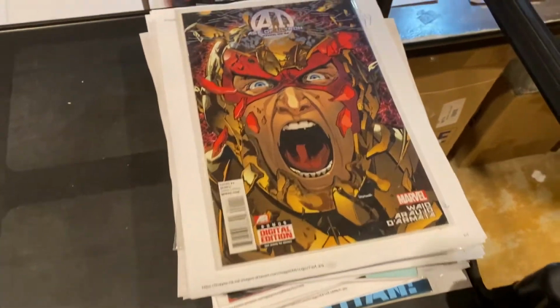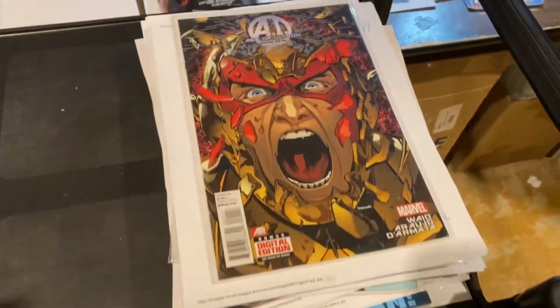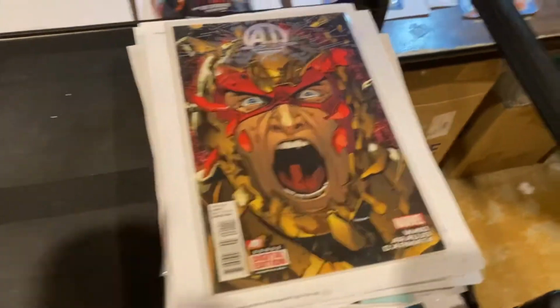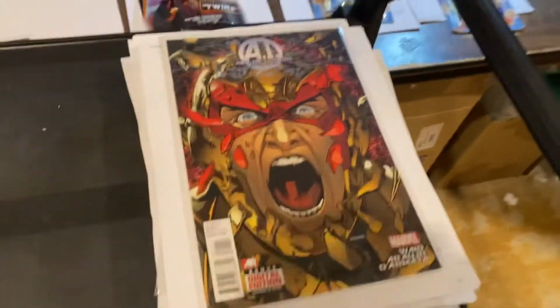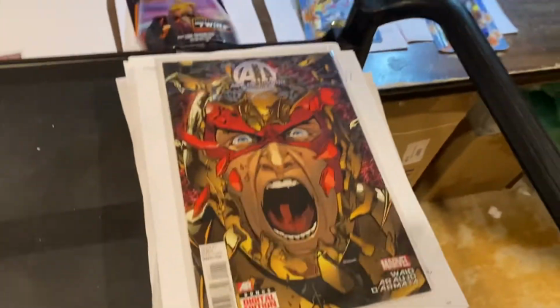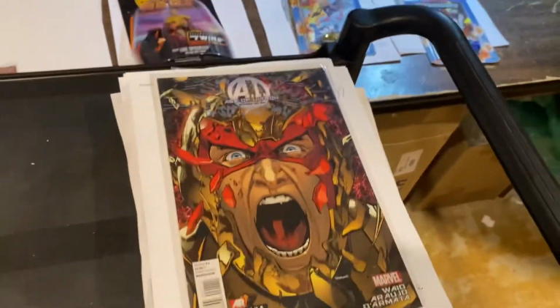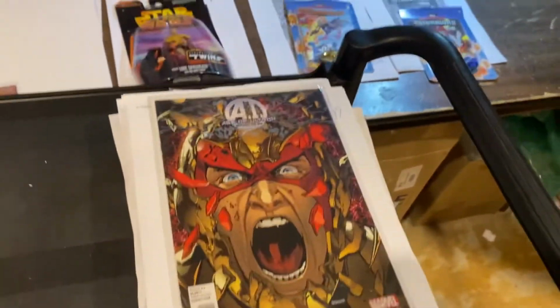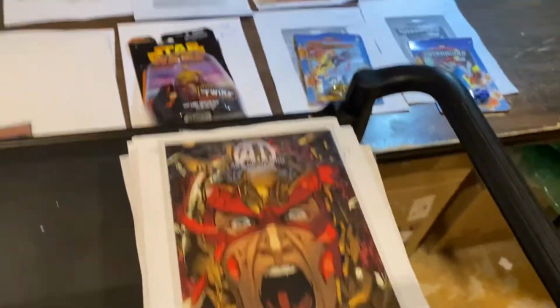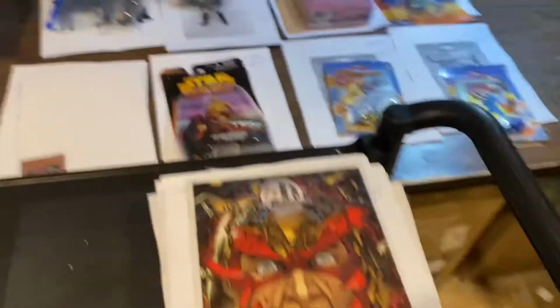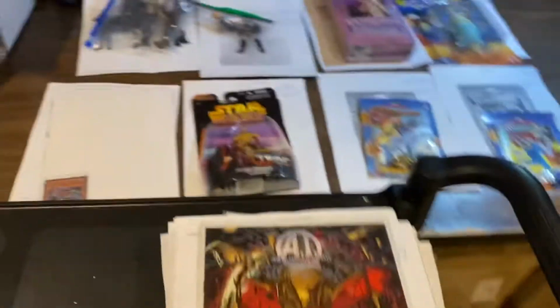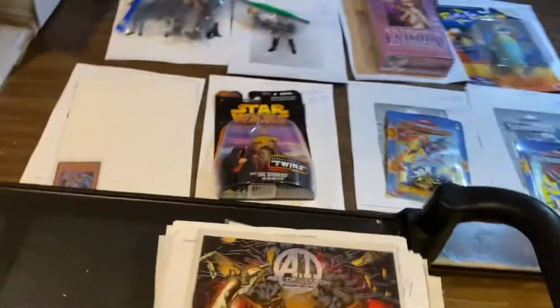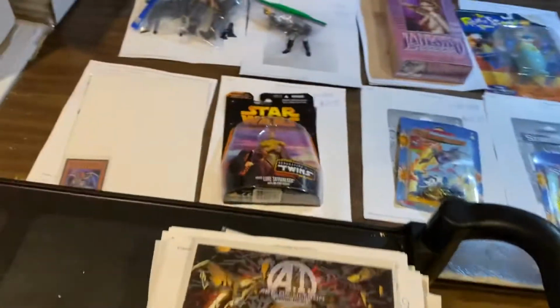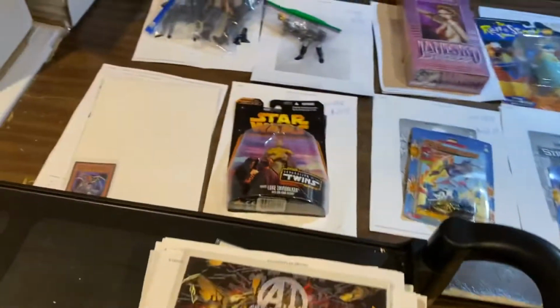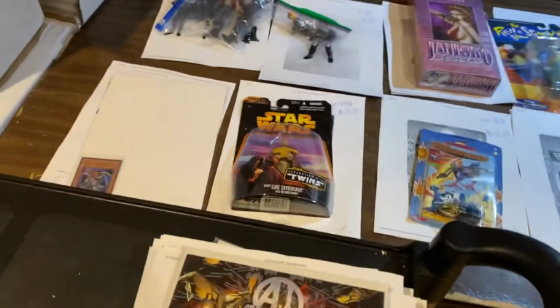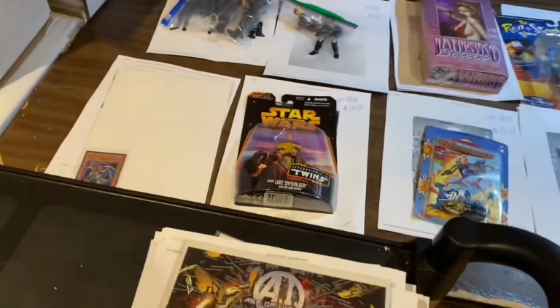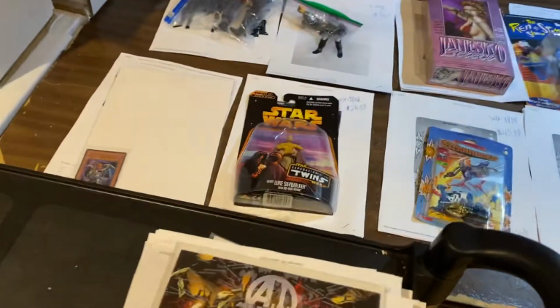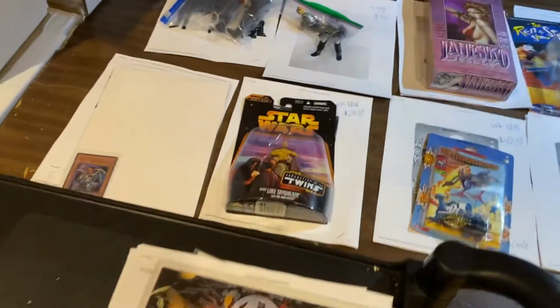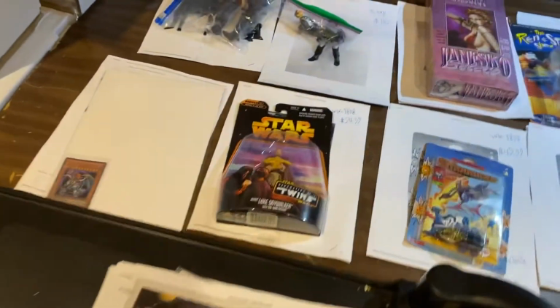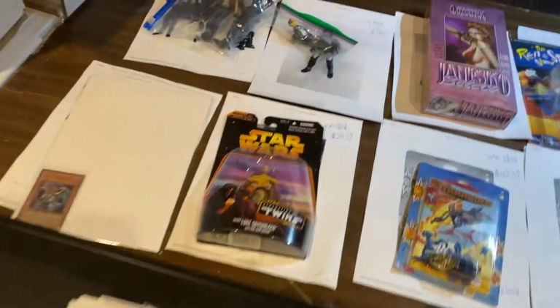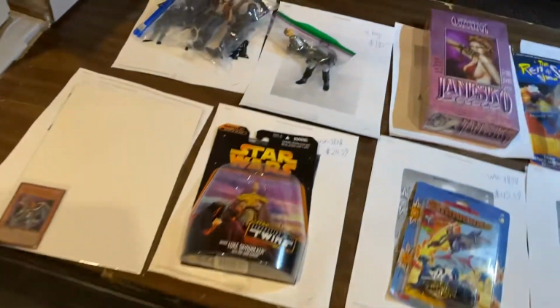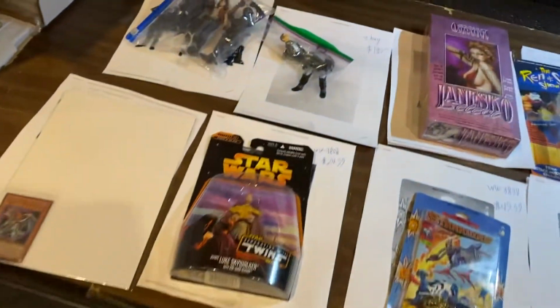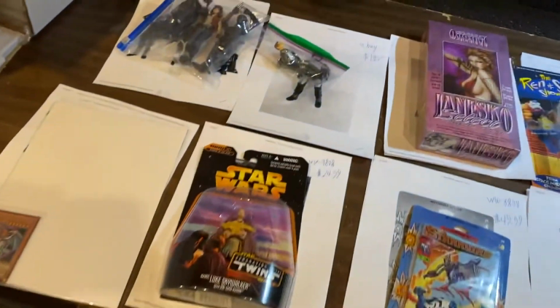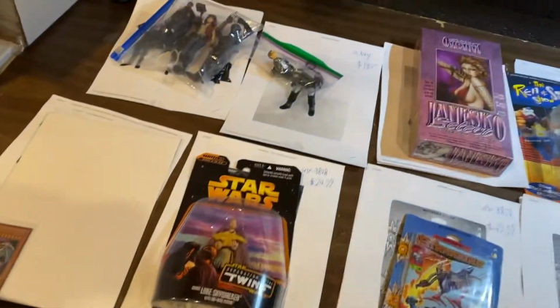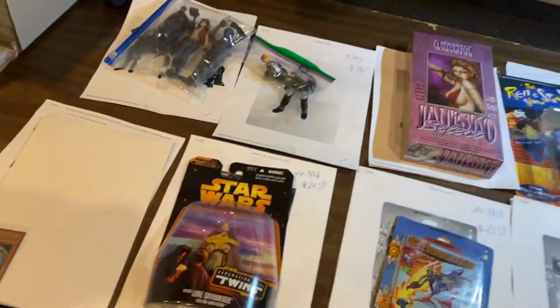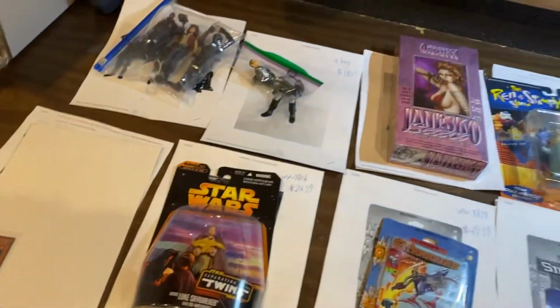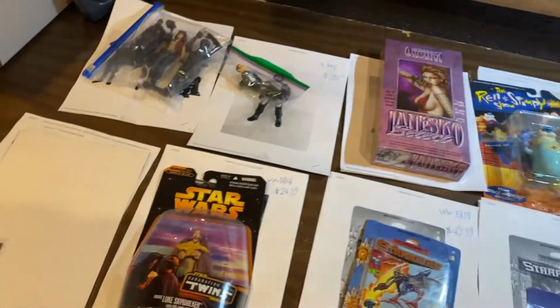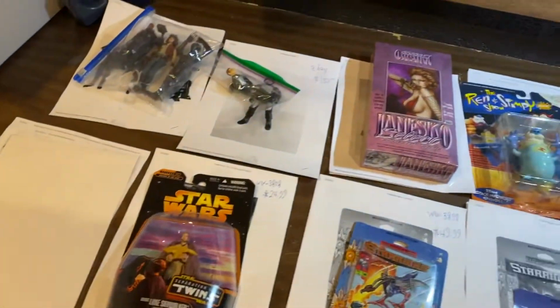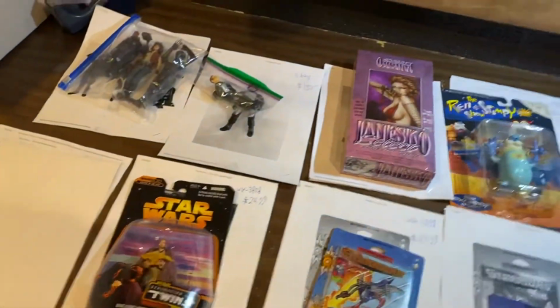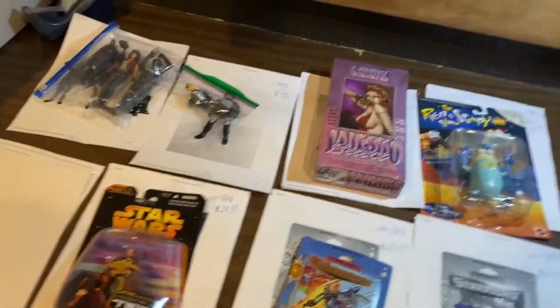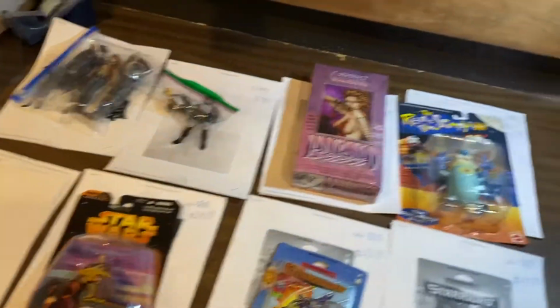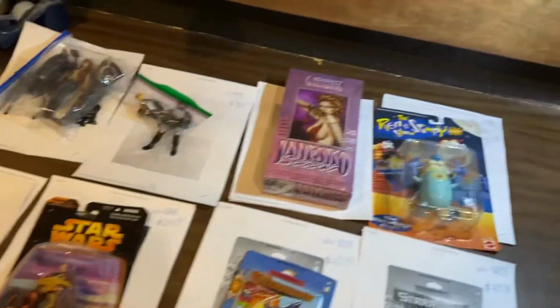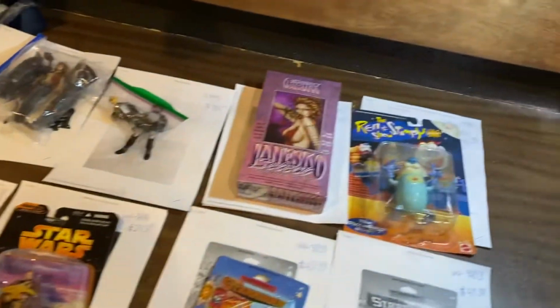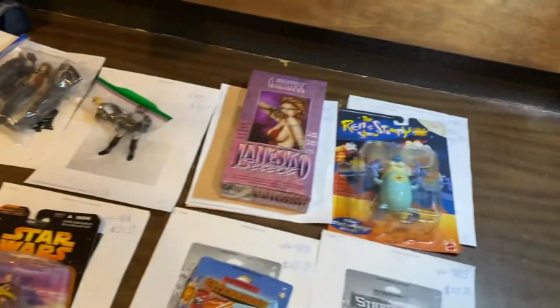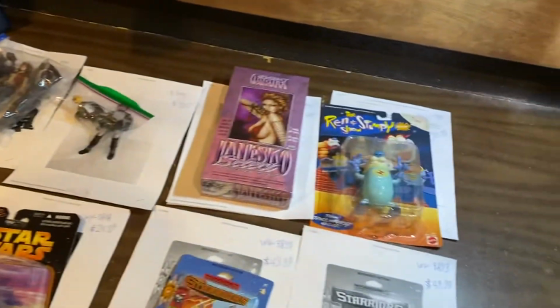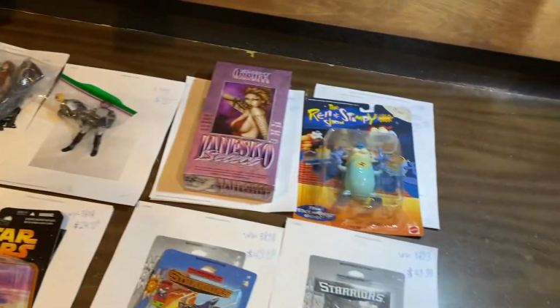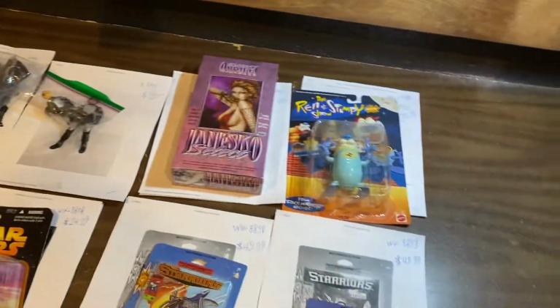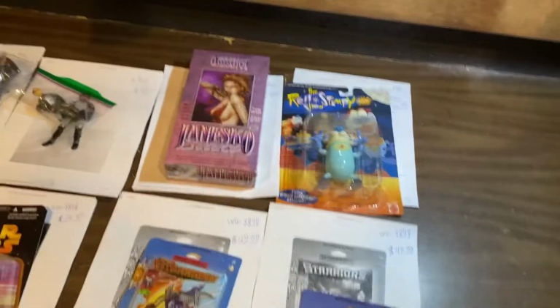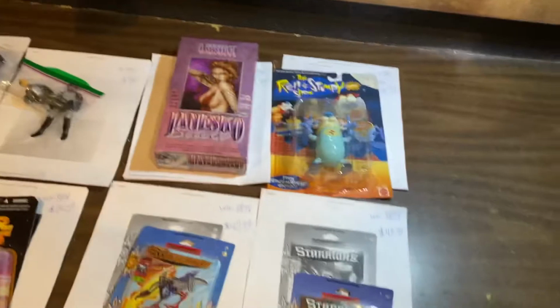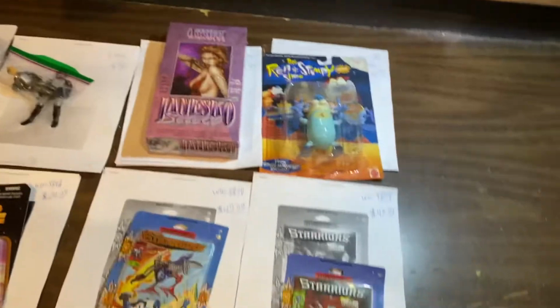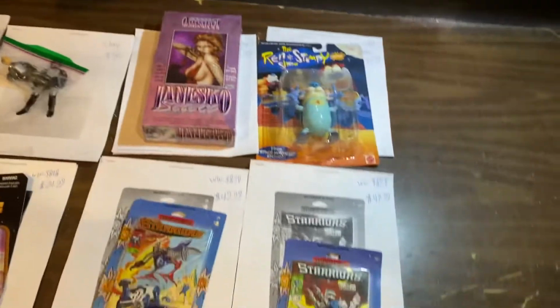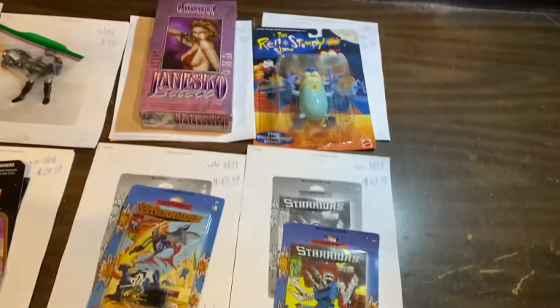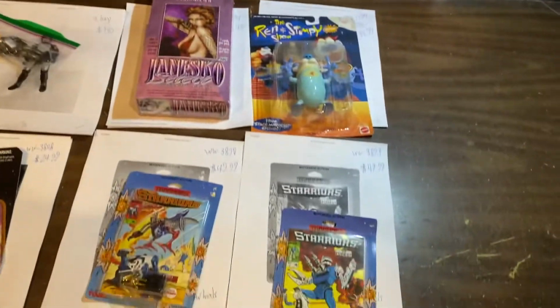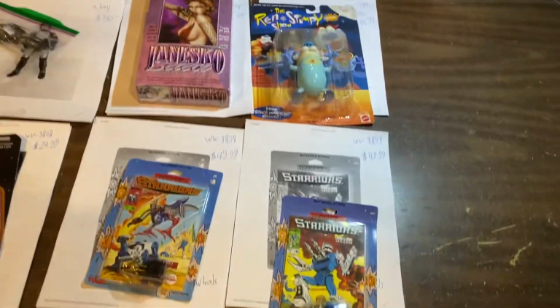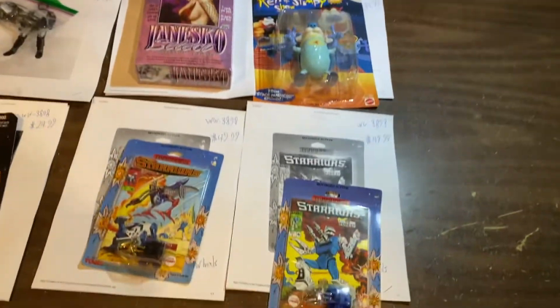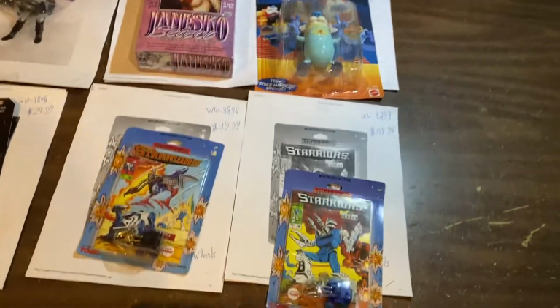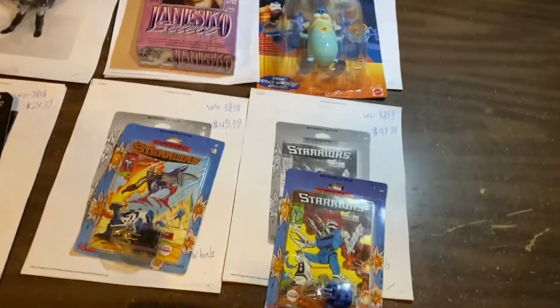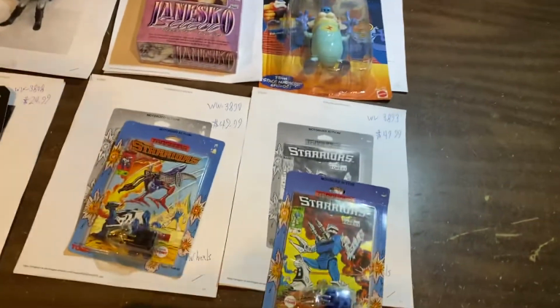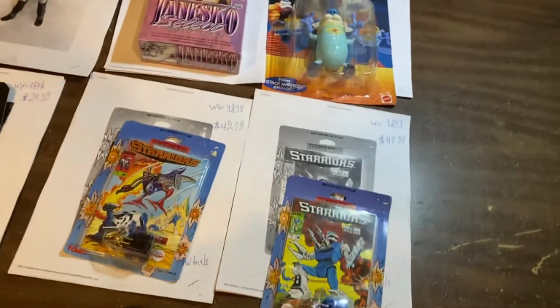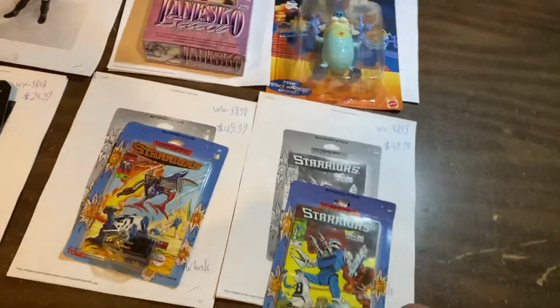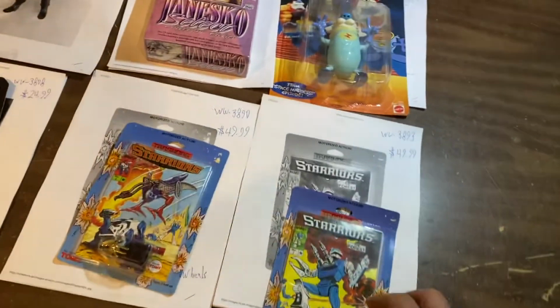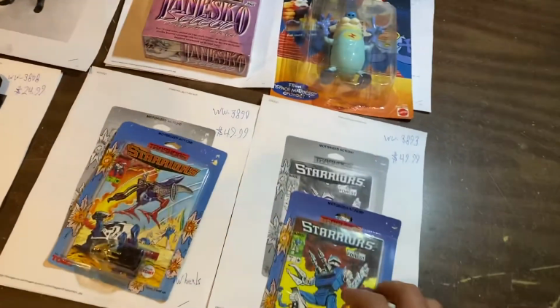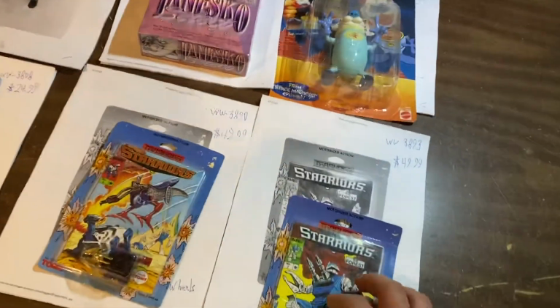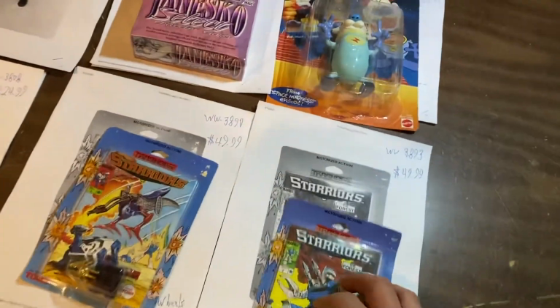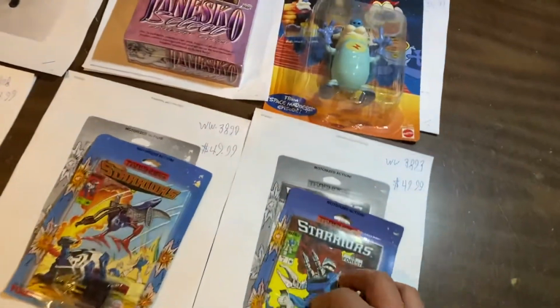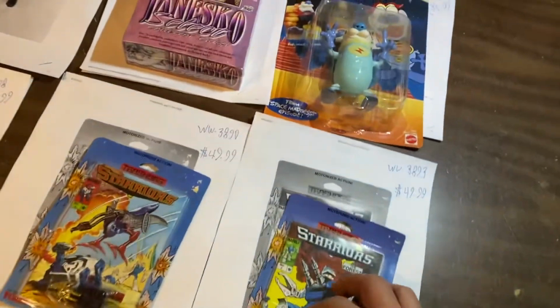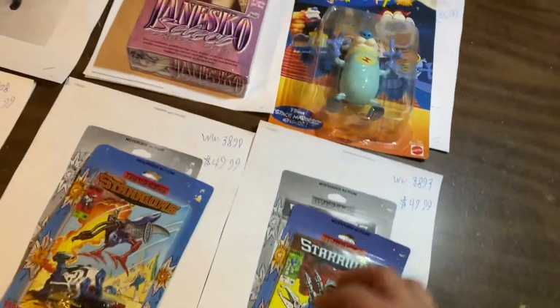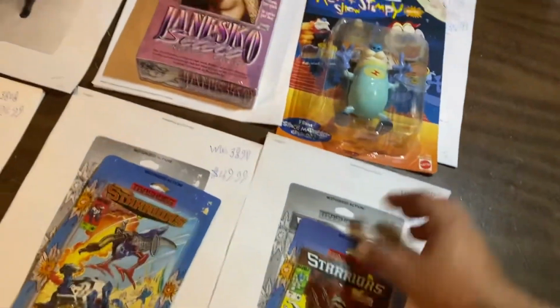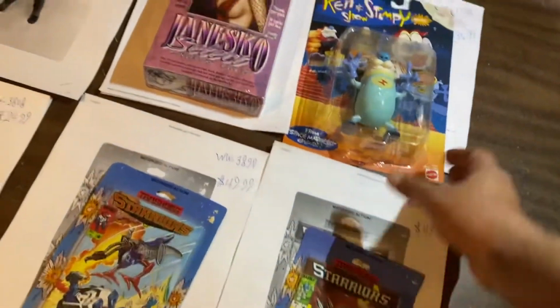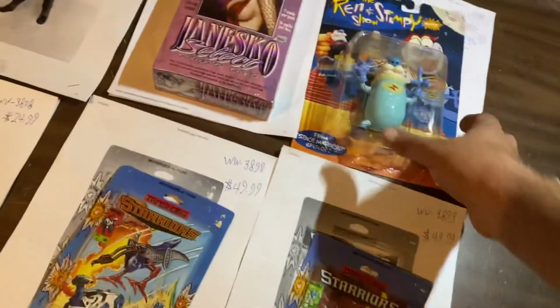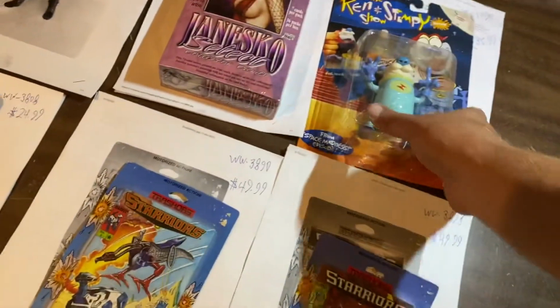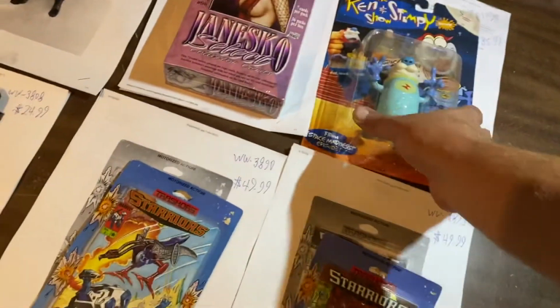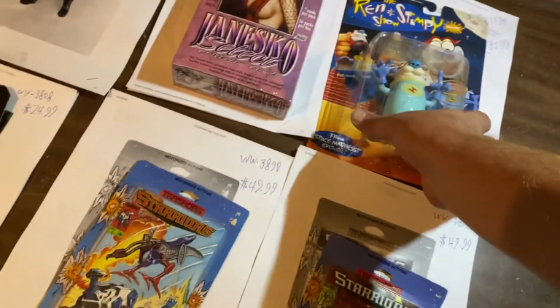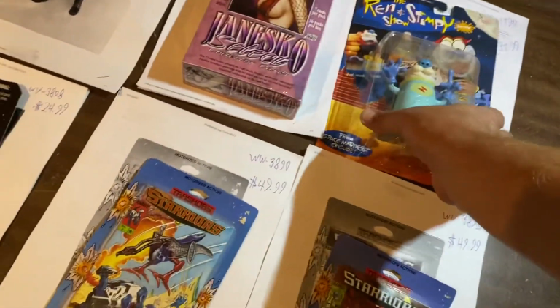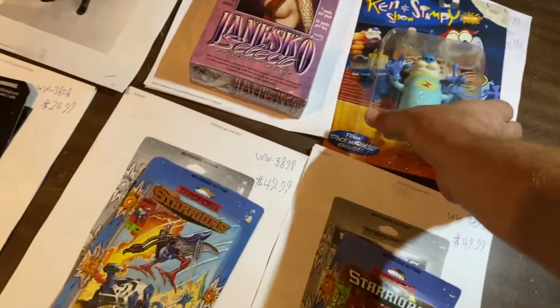Welcome everybody to another What's Moving with D. I'm D, and I'm here to tell you what's moving. Oh man, lots of cool little stuff here.